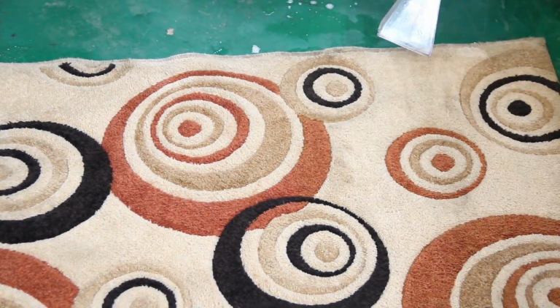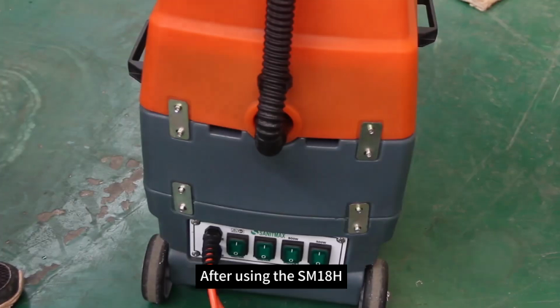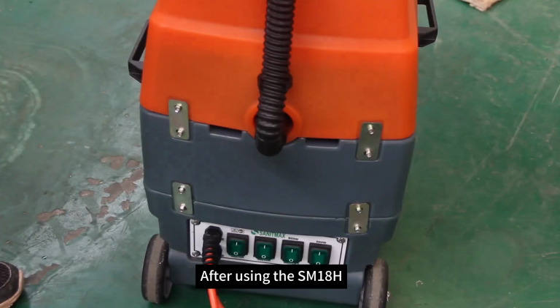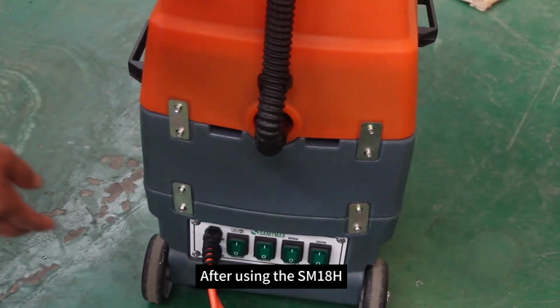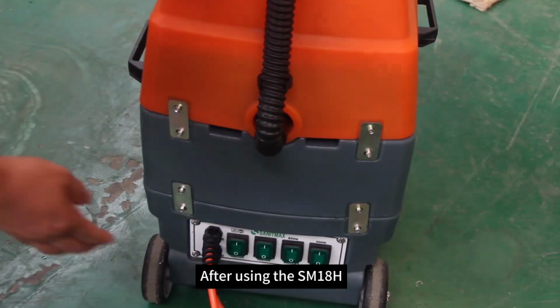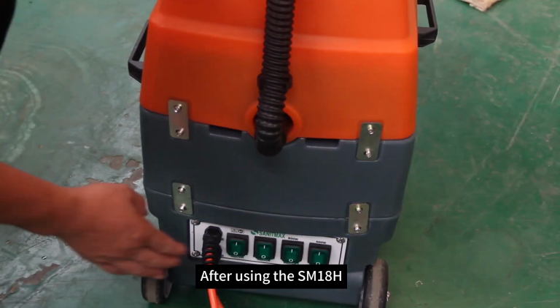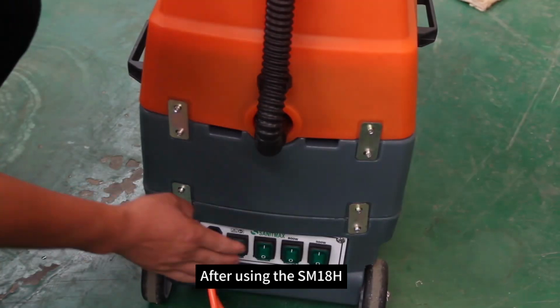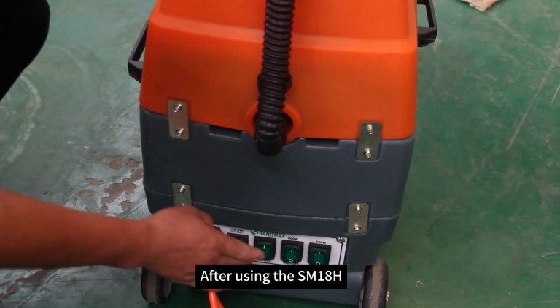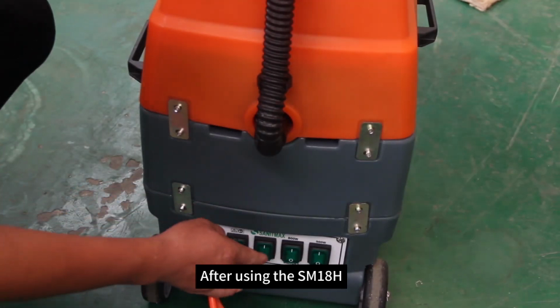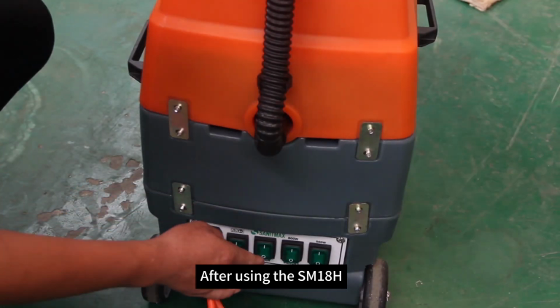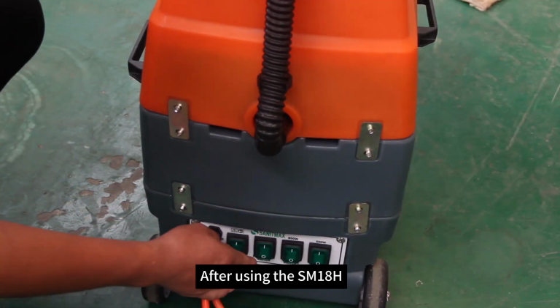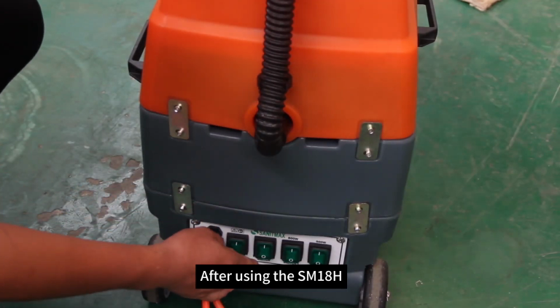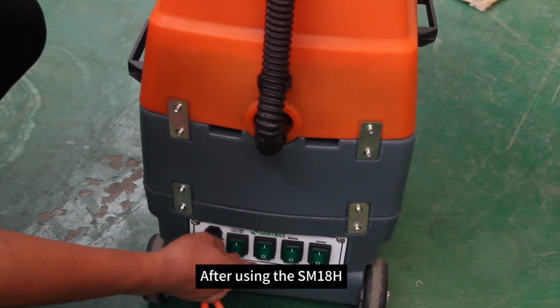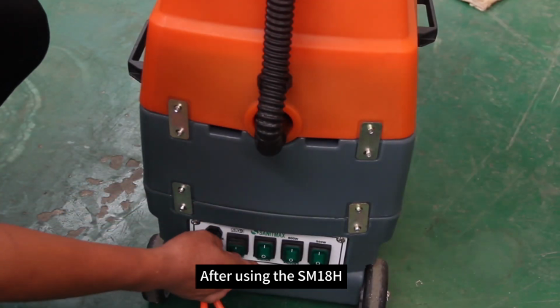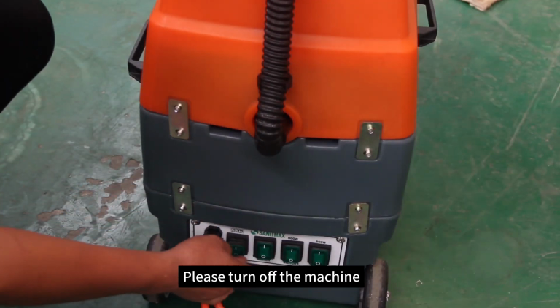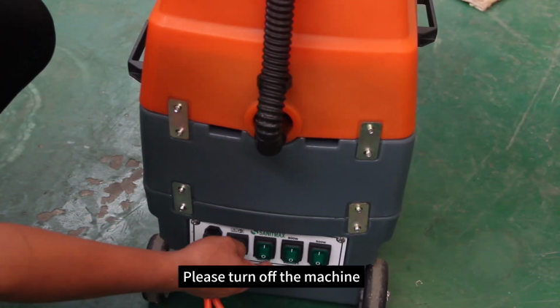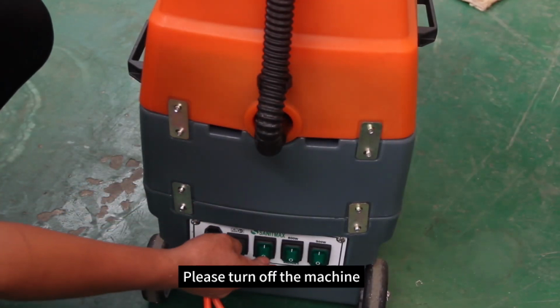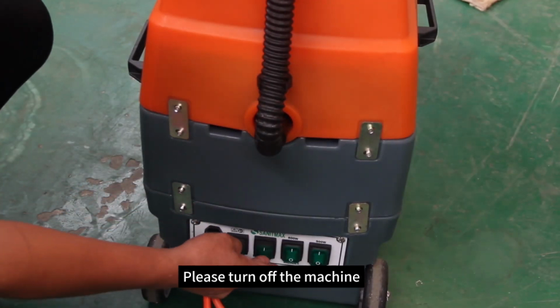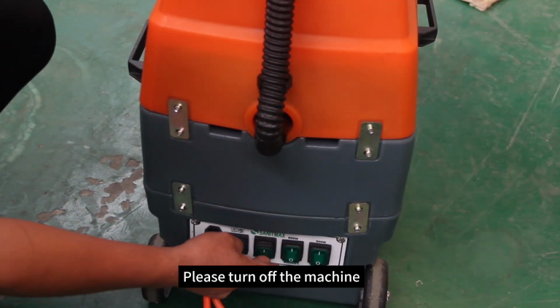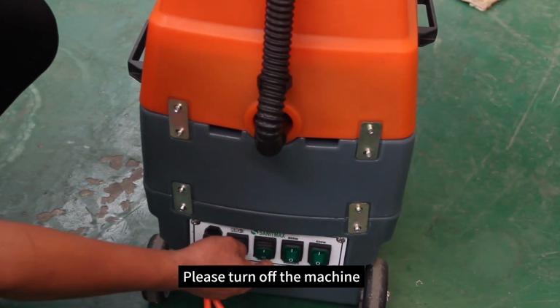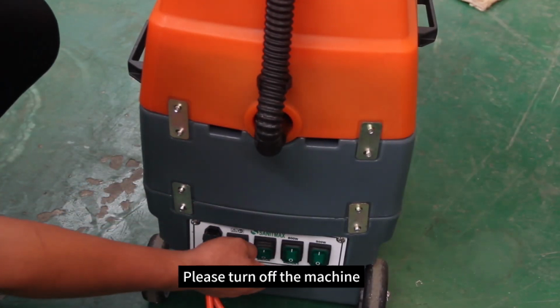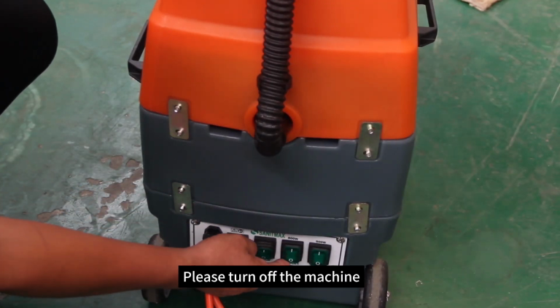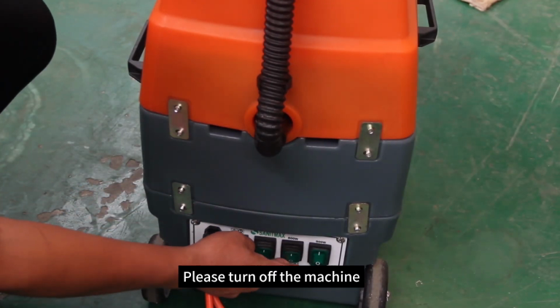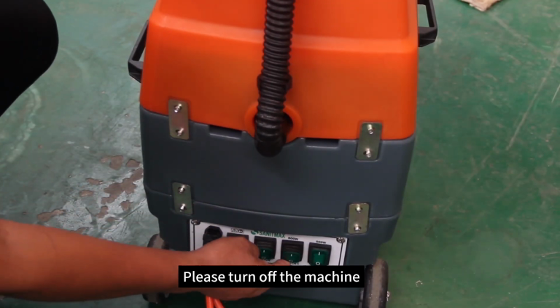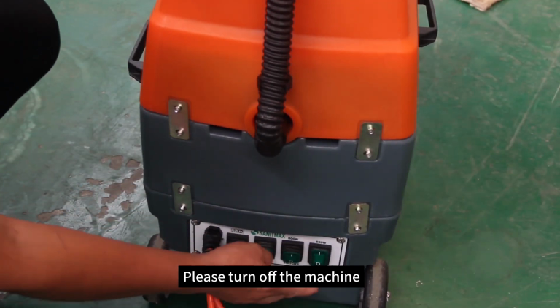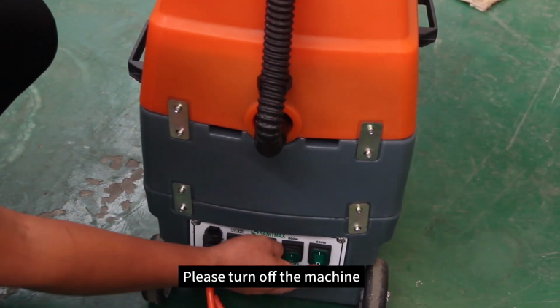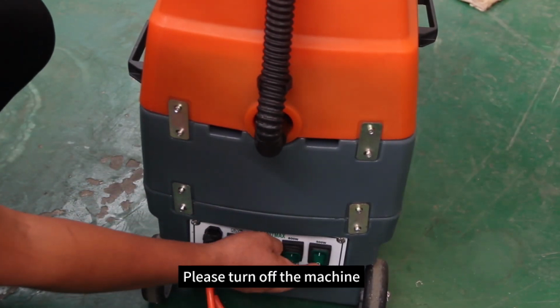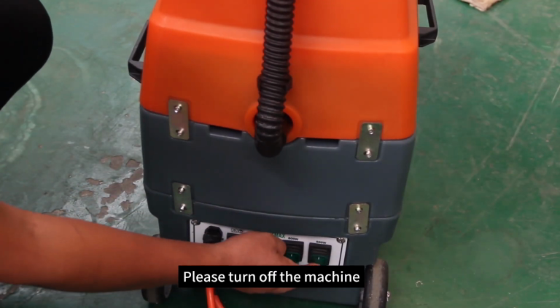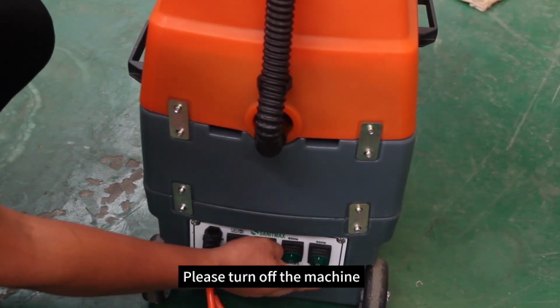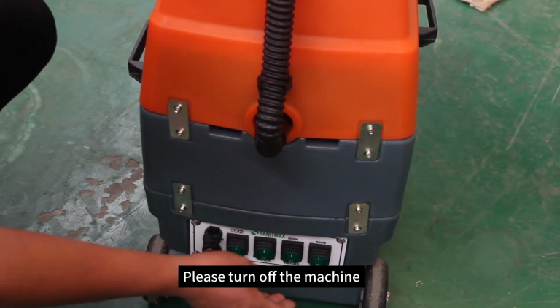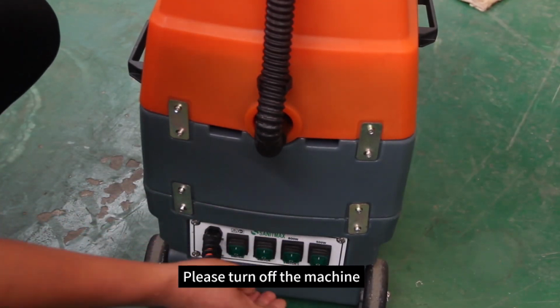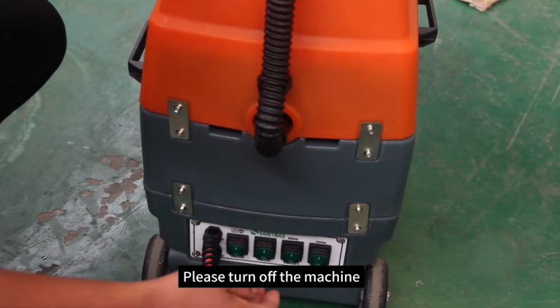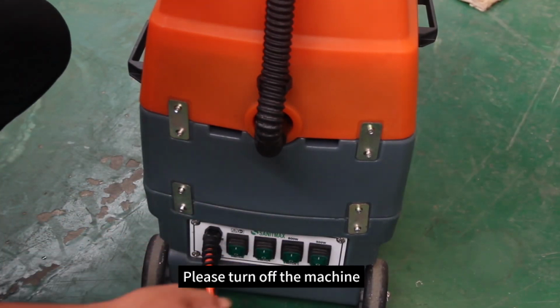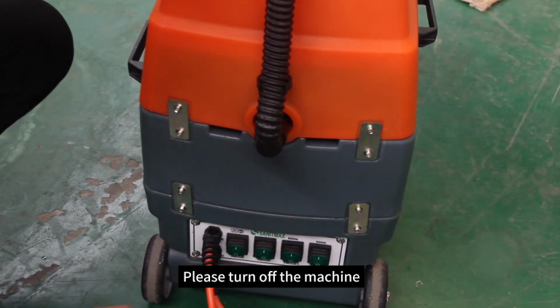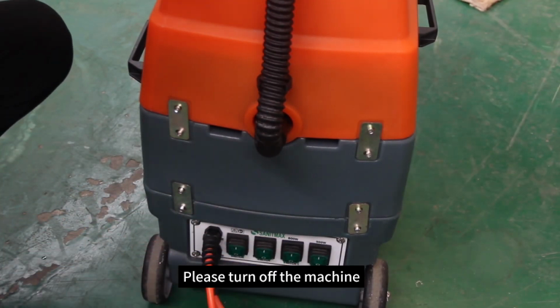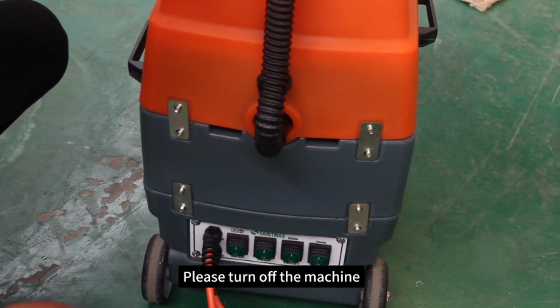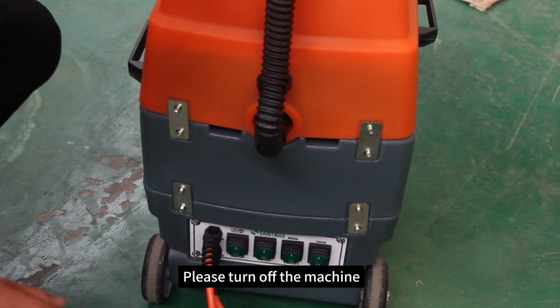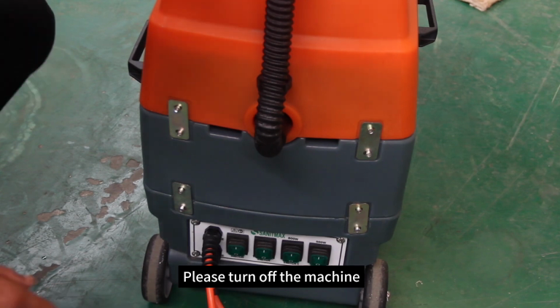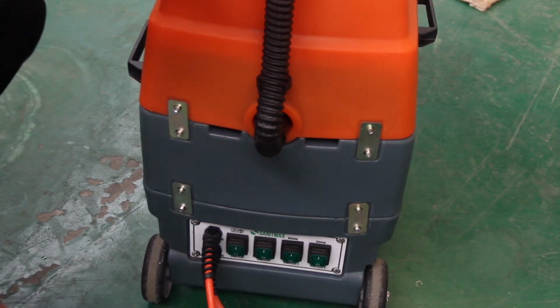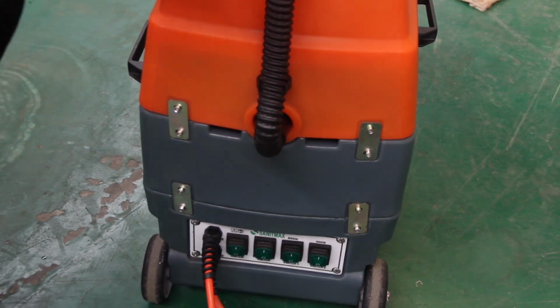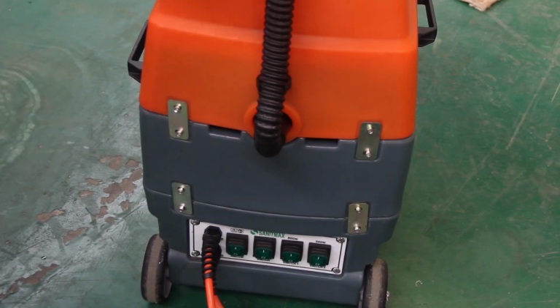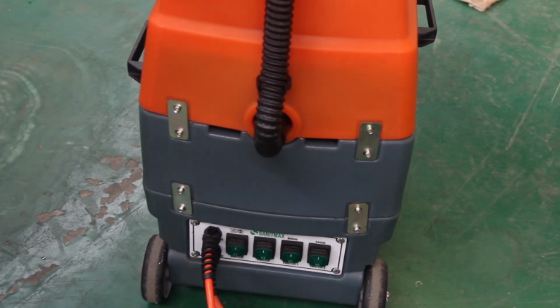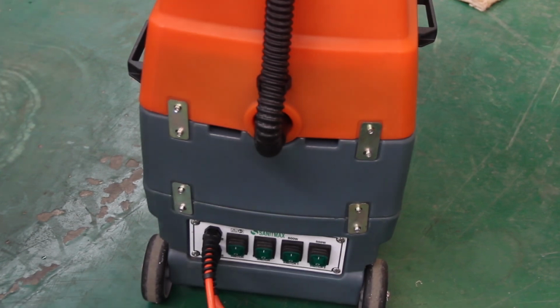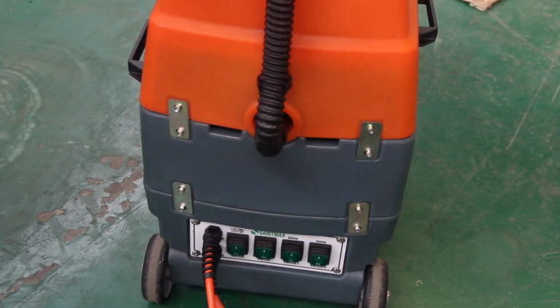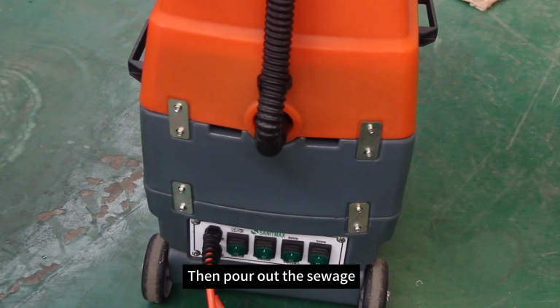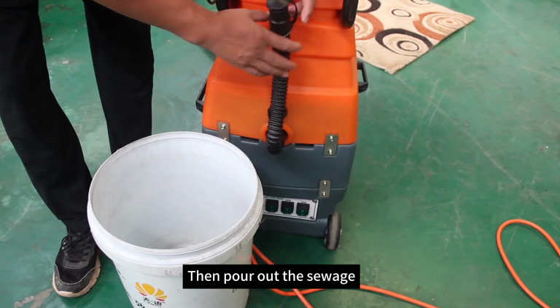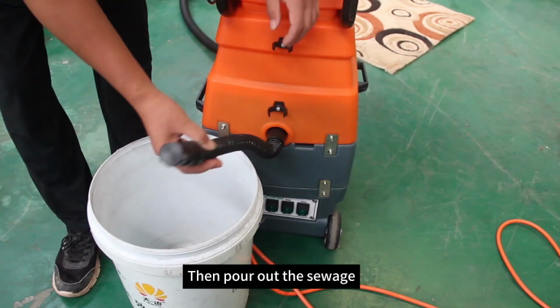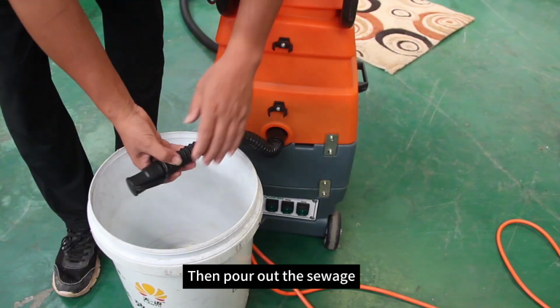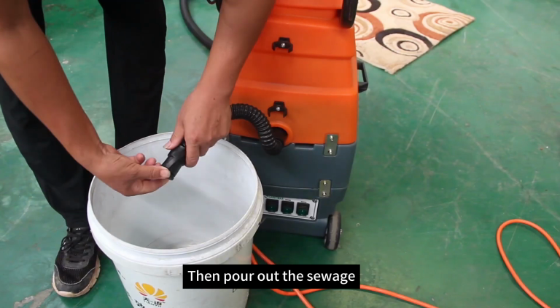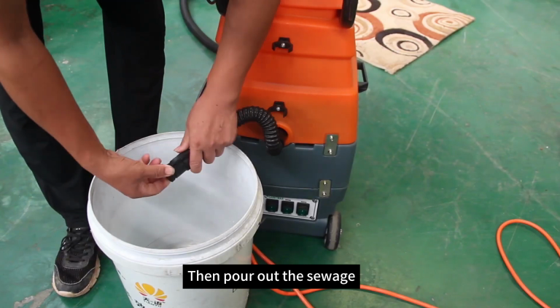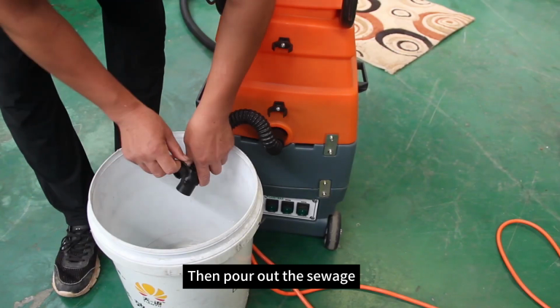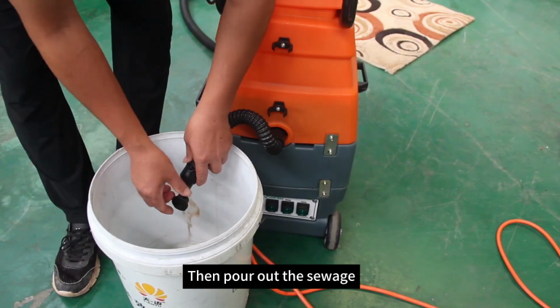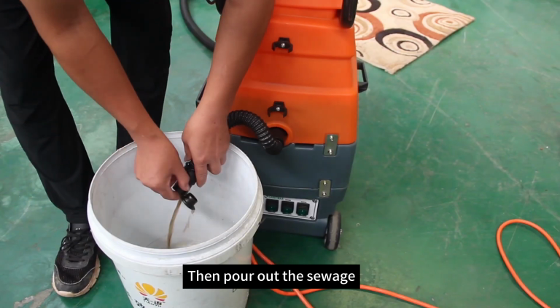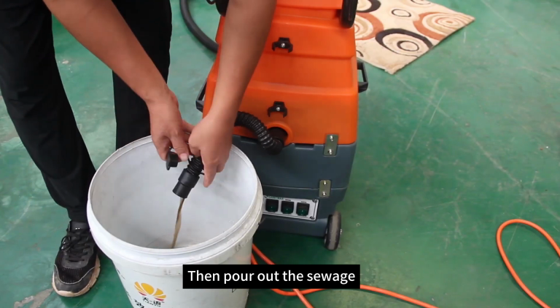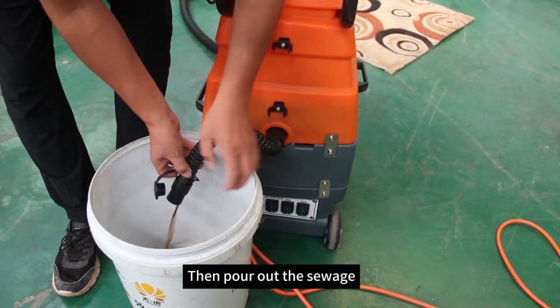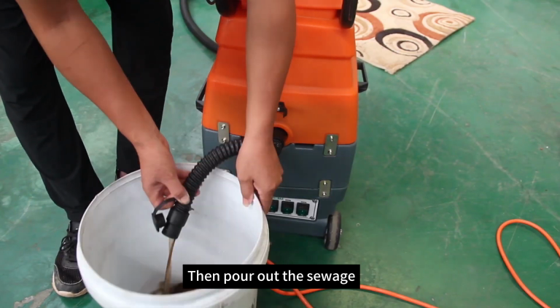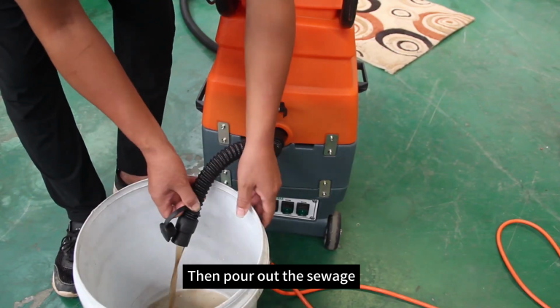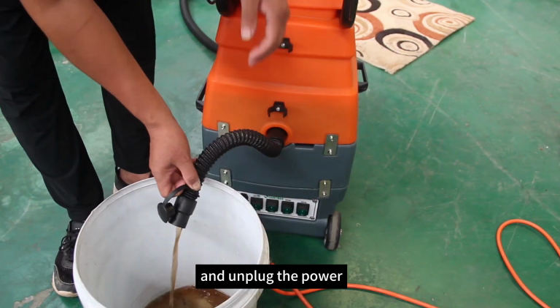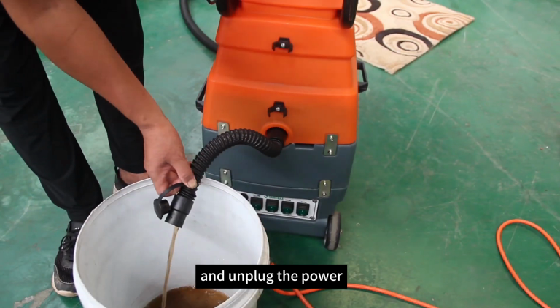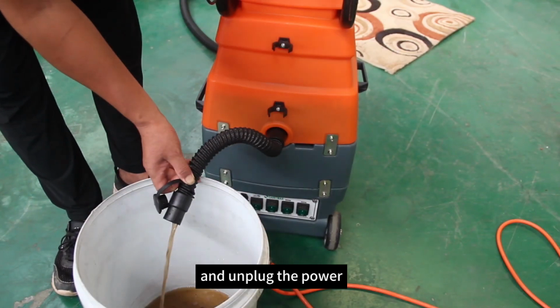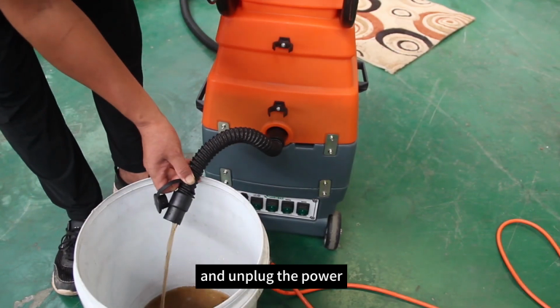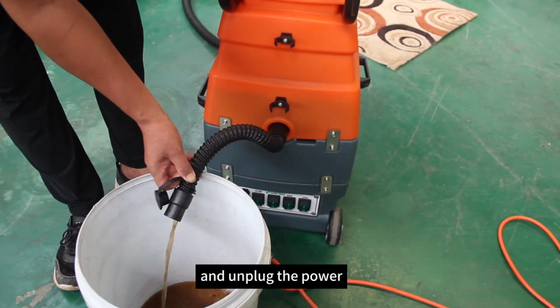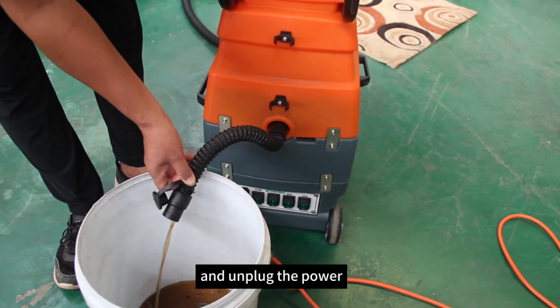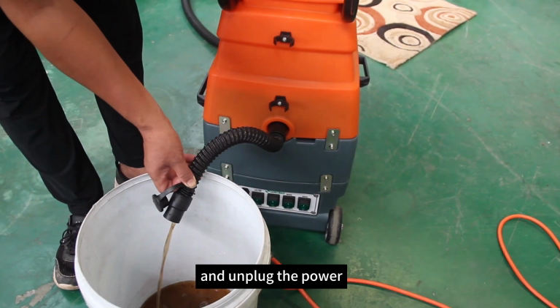After using the SM18H, please turn off the machine, then pour out the sewage and unplug the power.